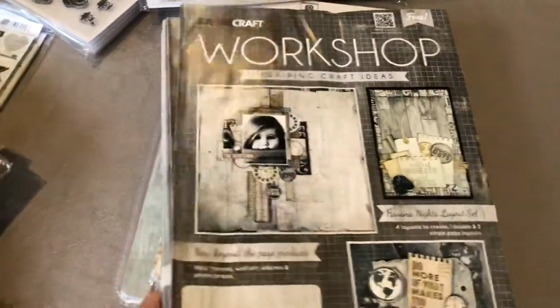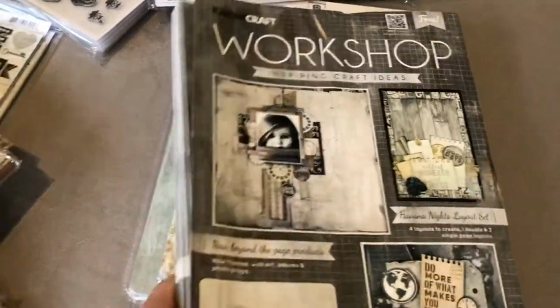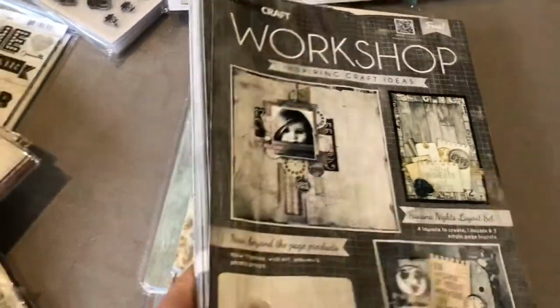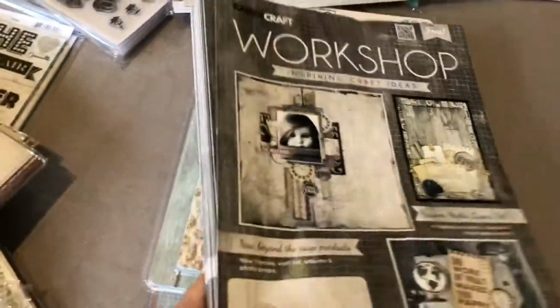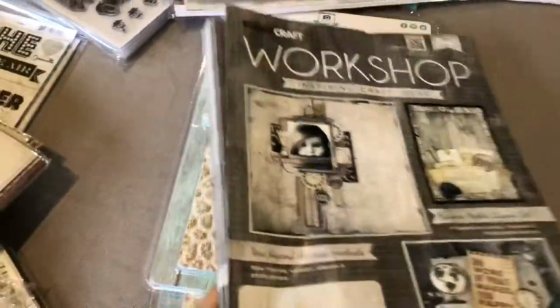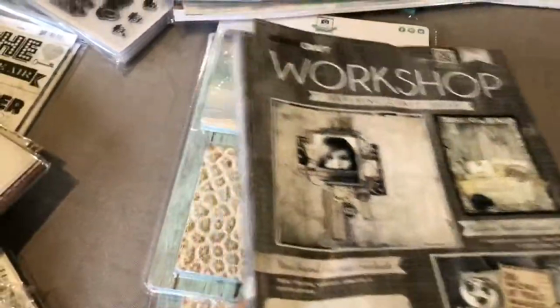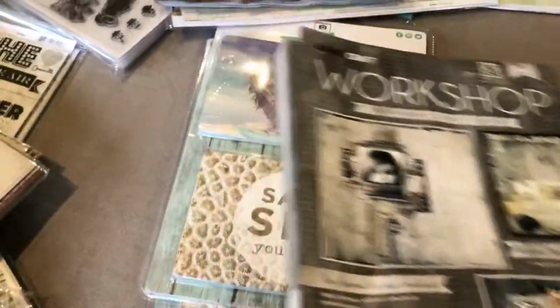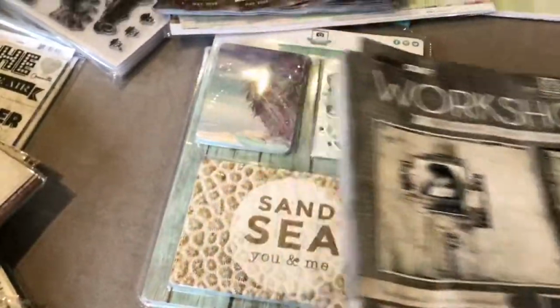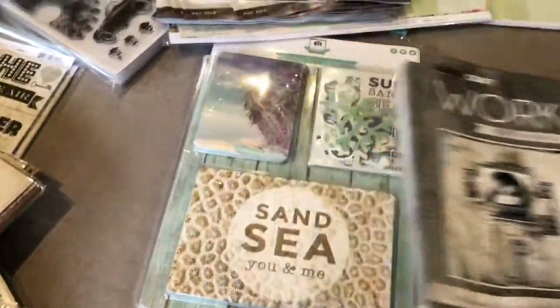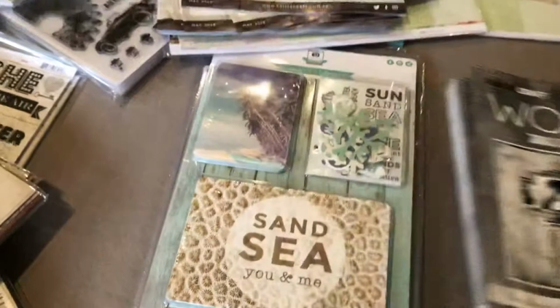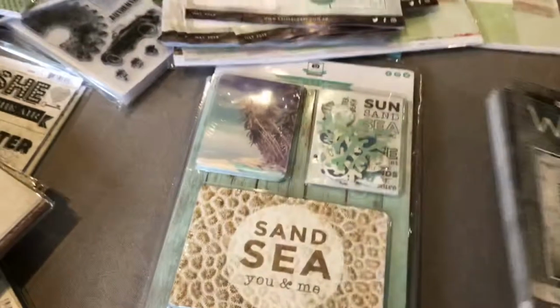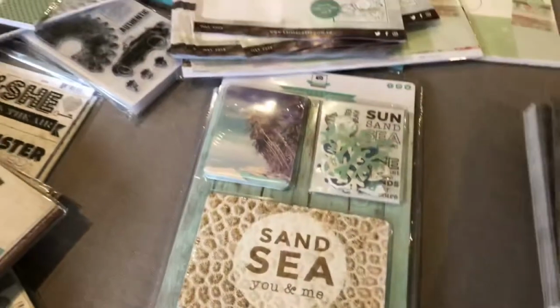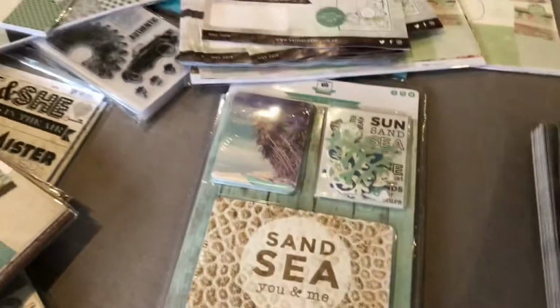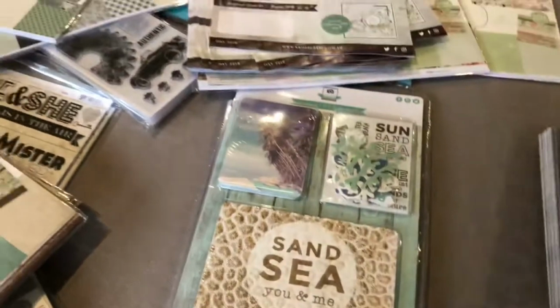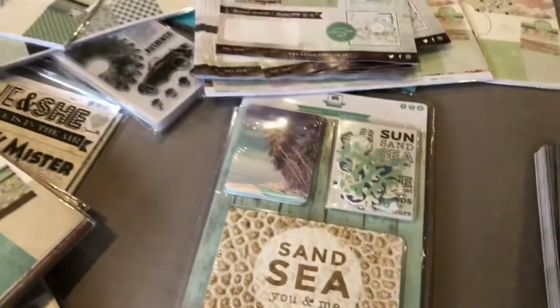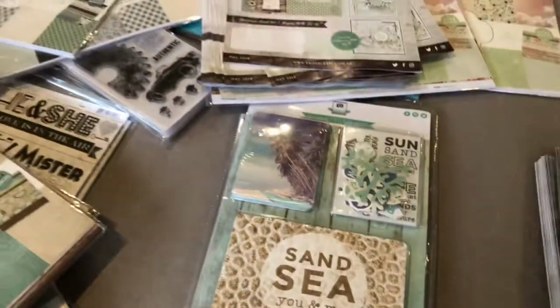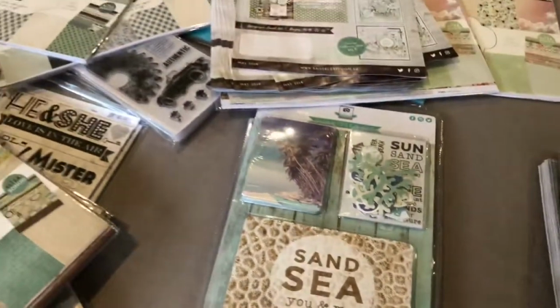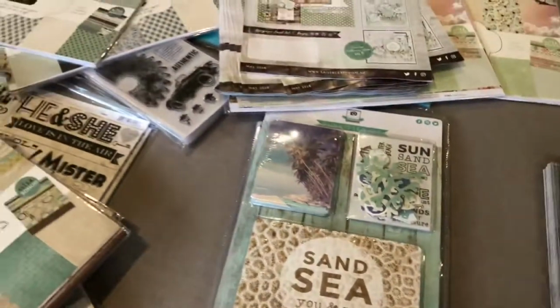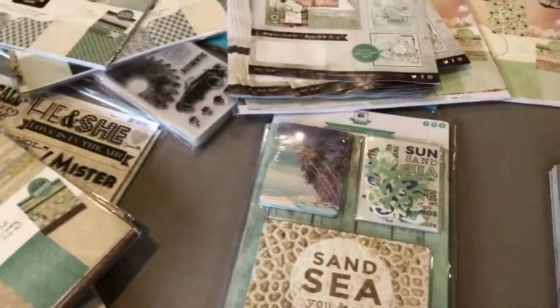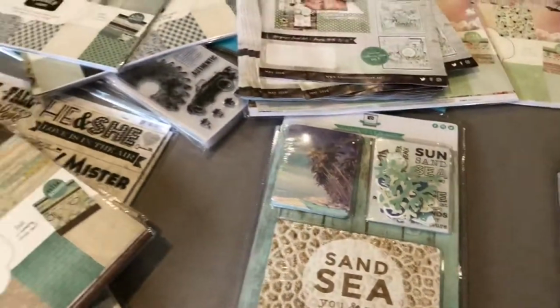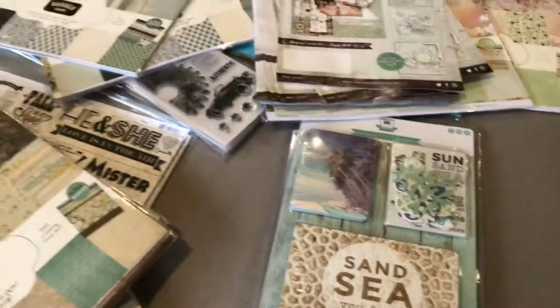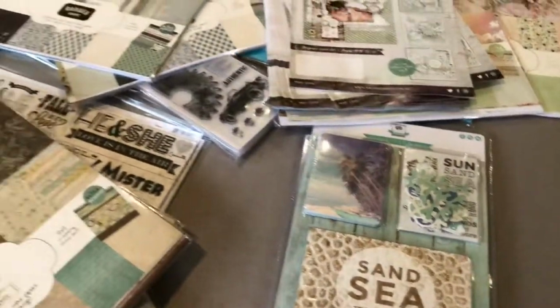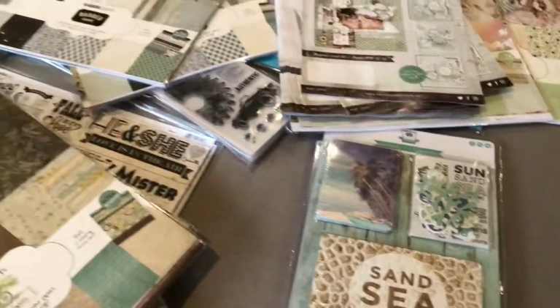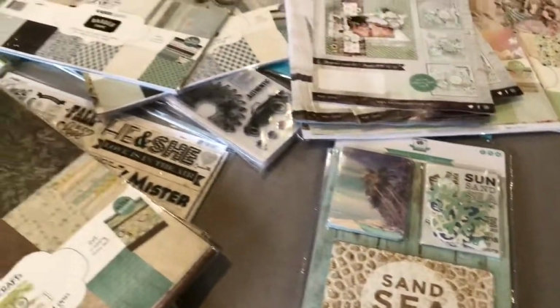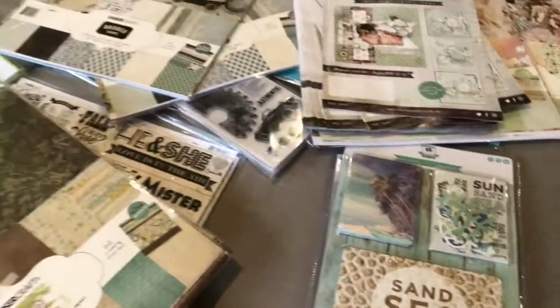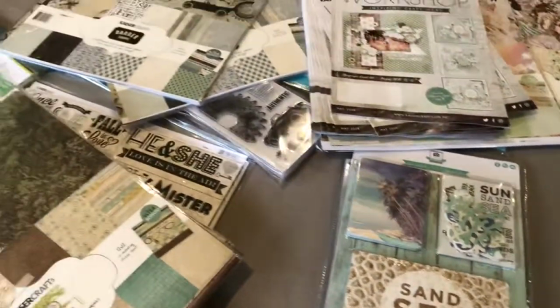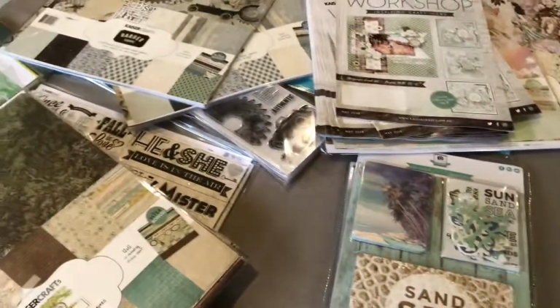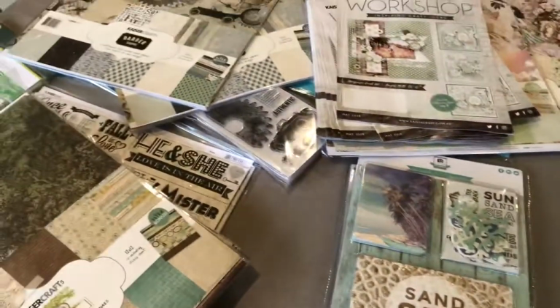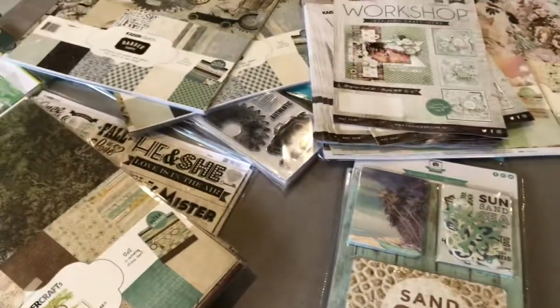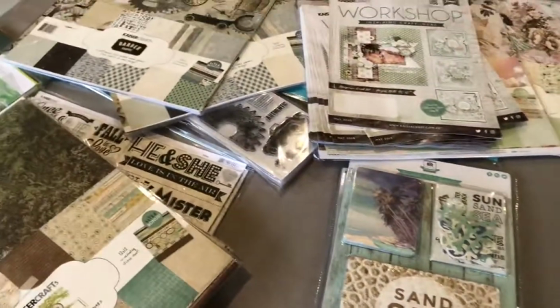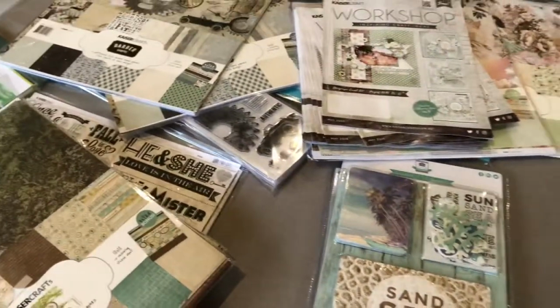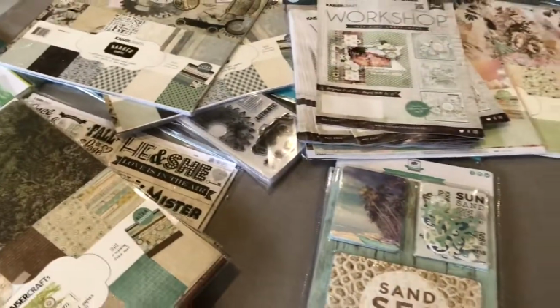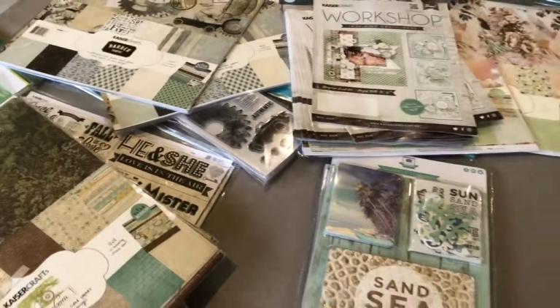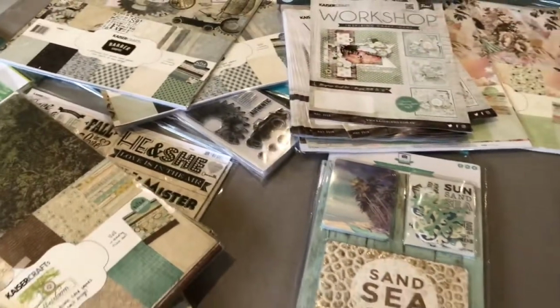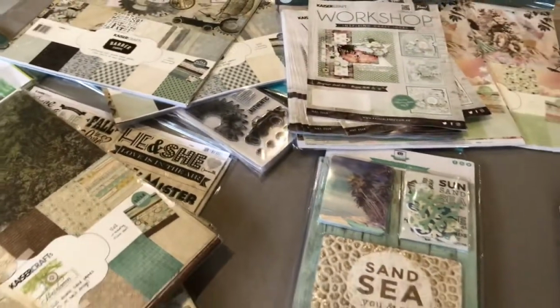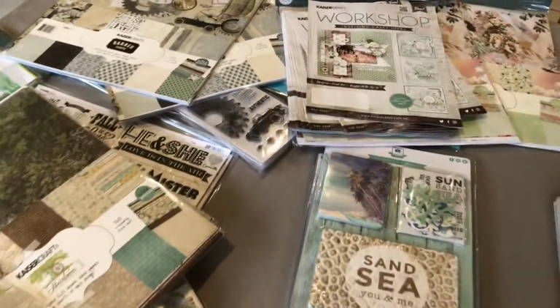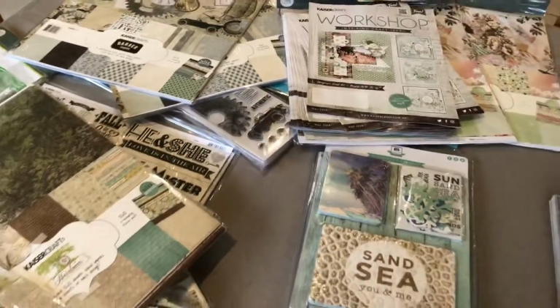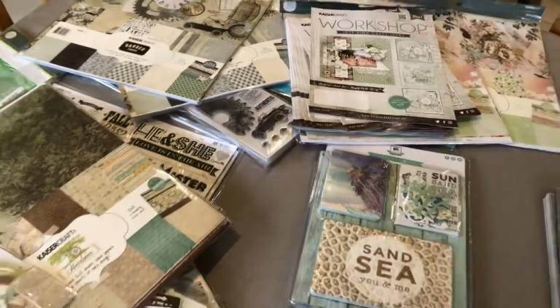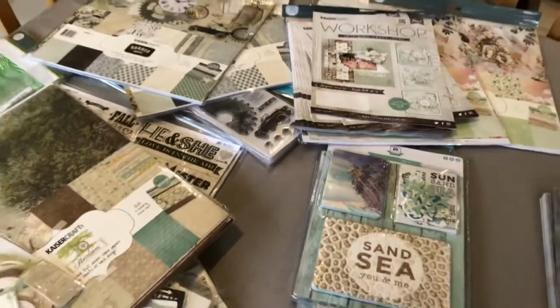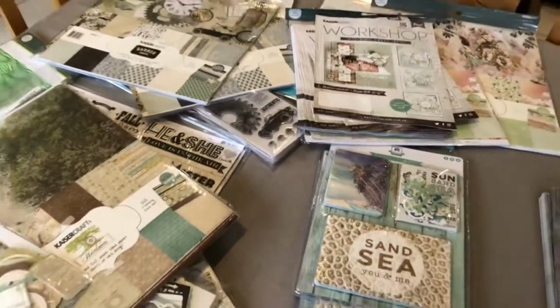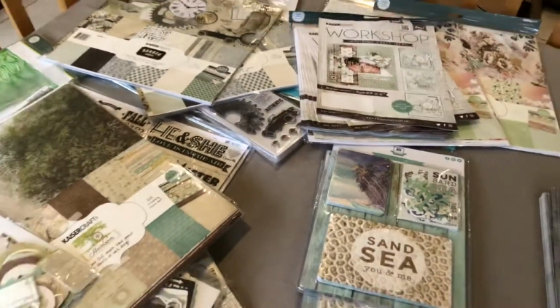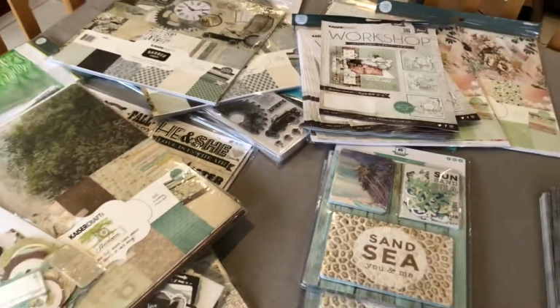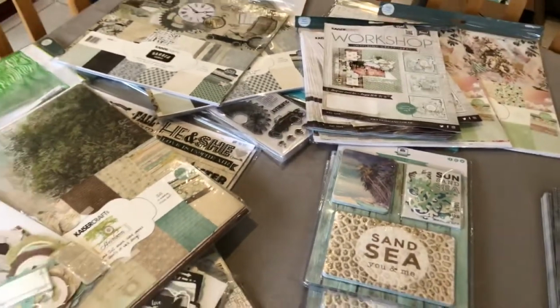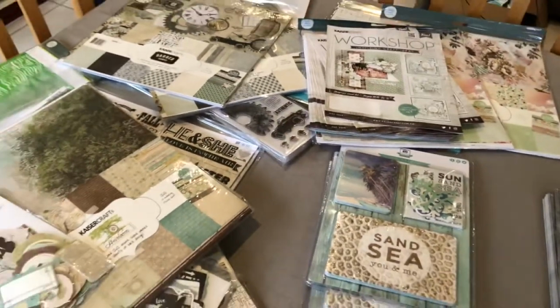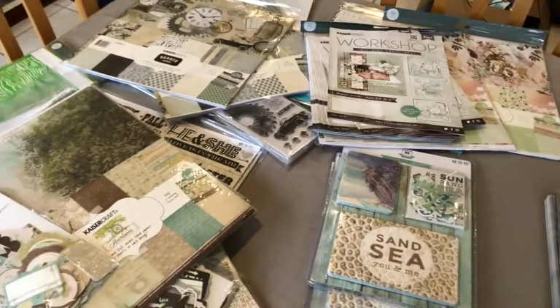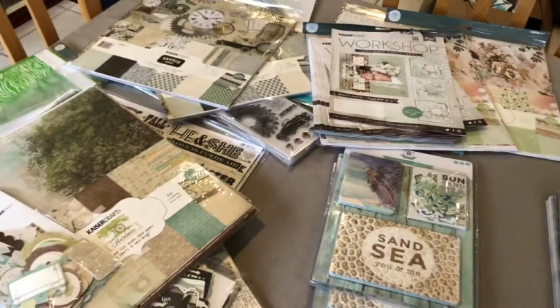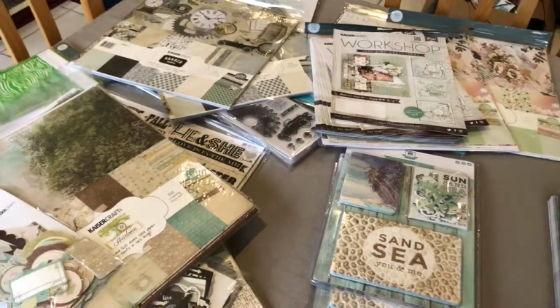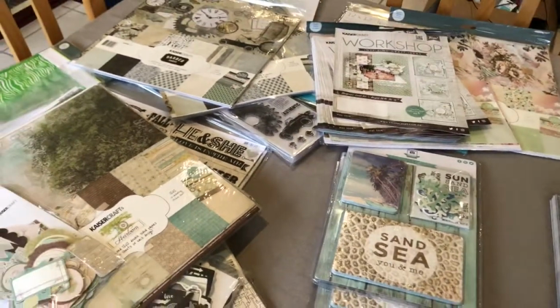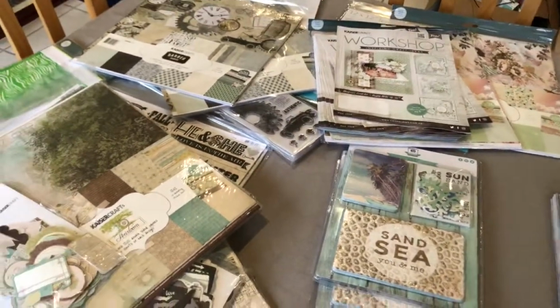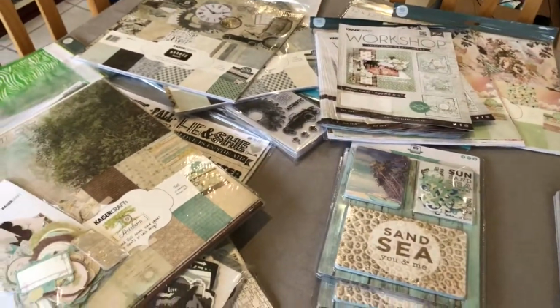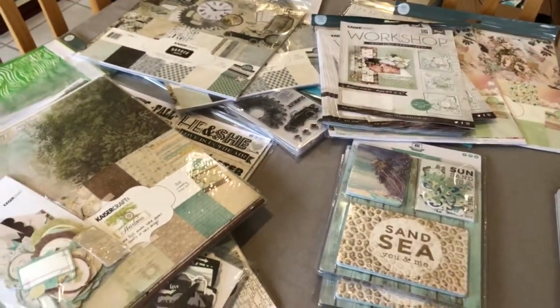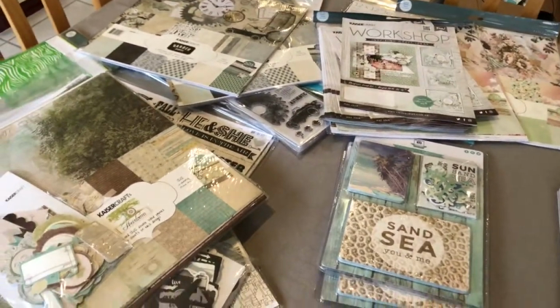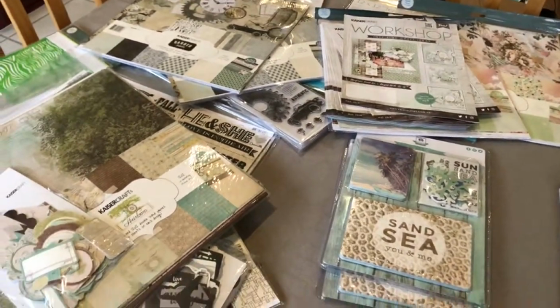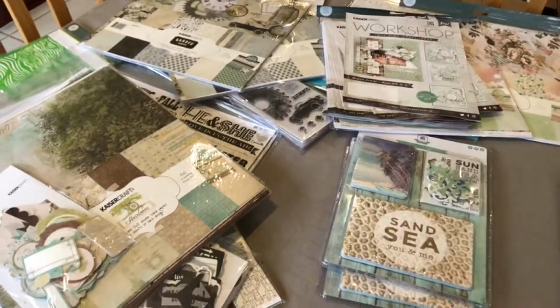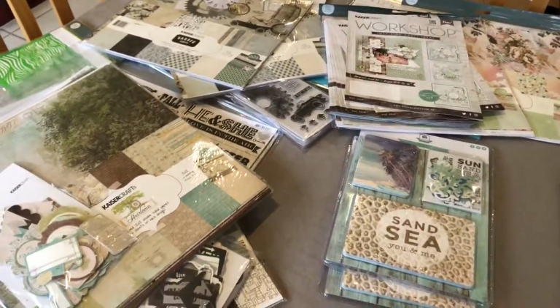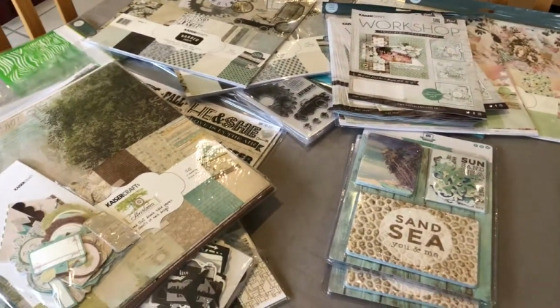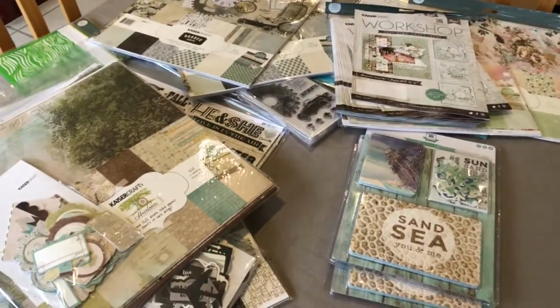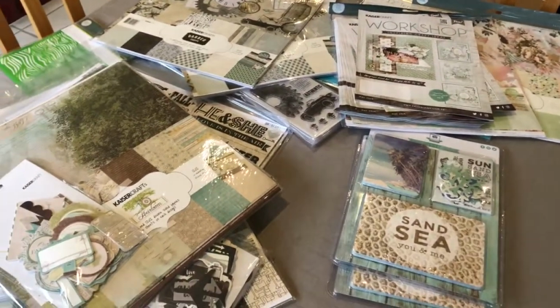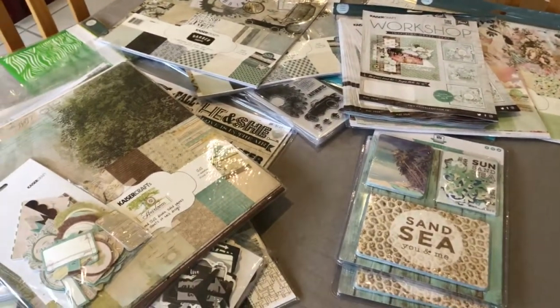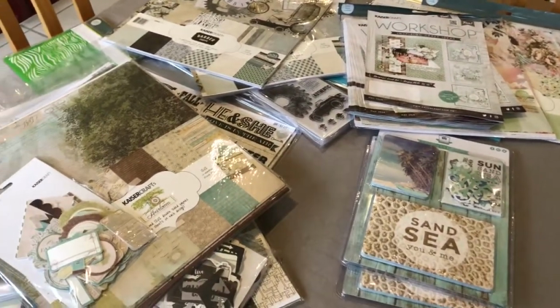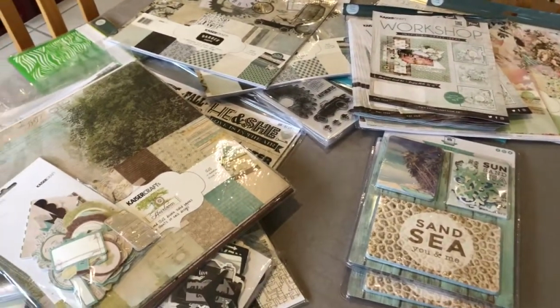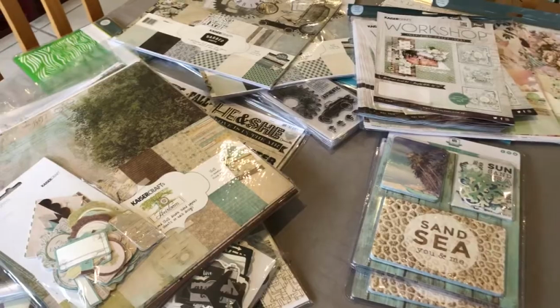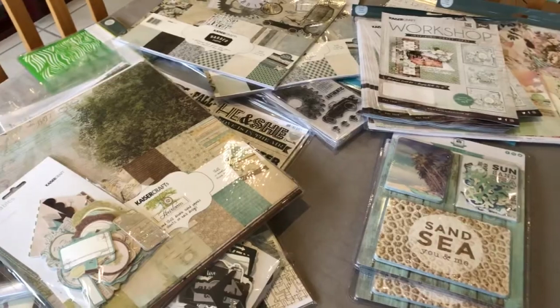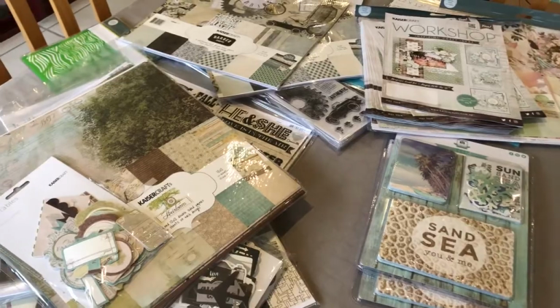And that's everything guys. You'll be able to see all the links and prices in the description. Thanks for watching.